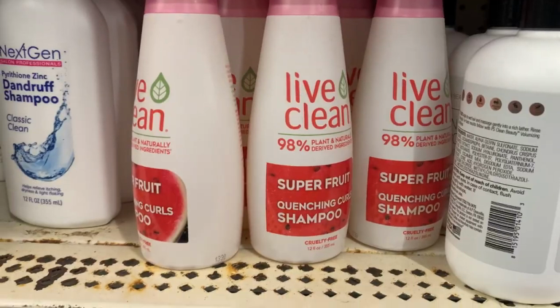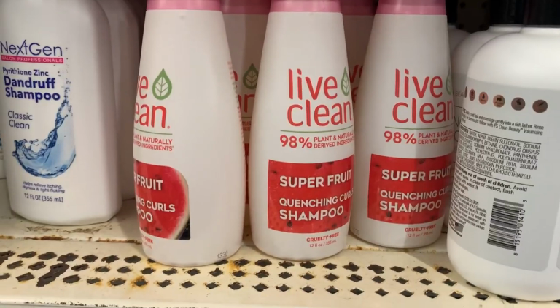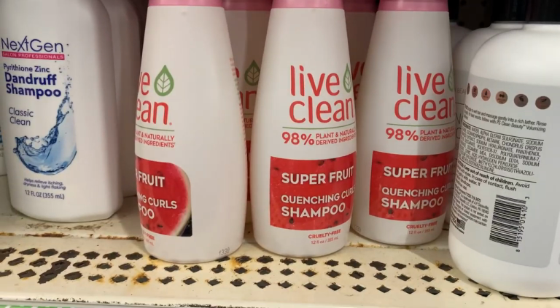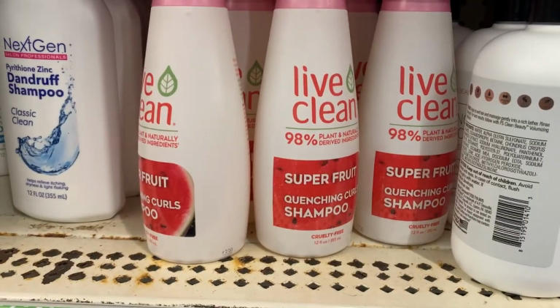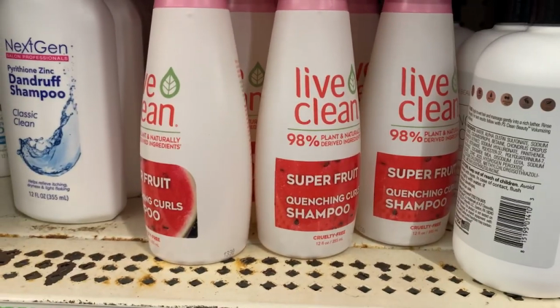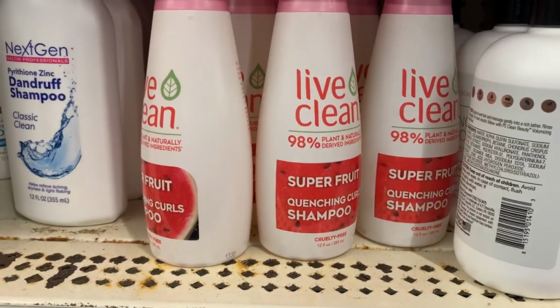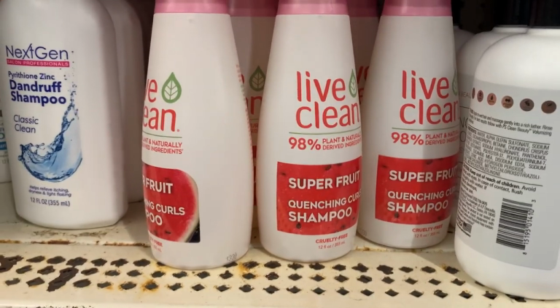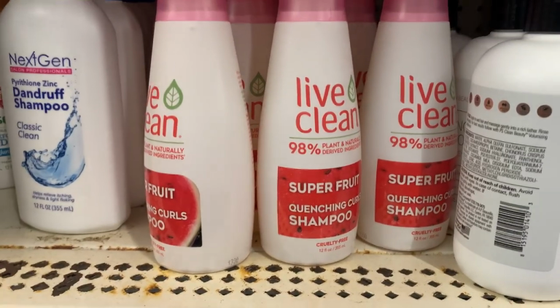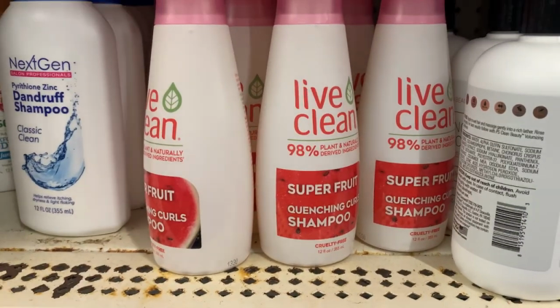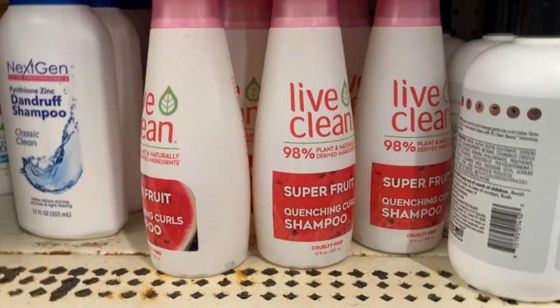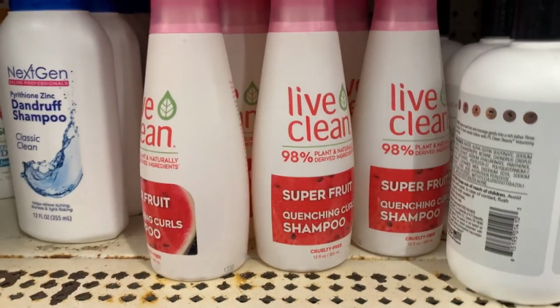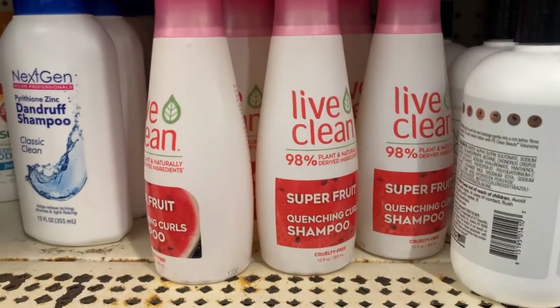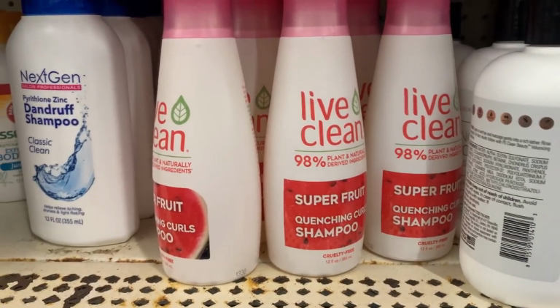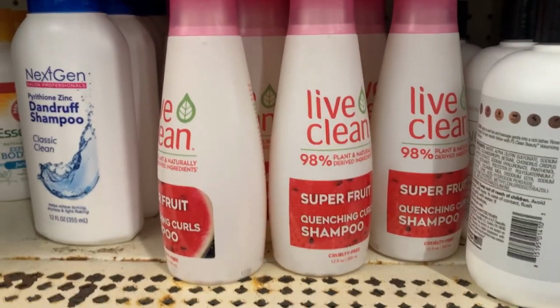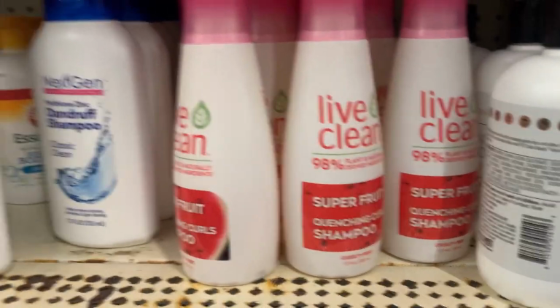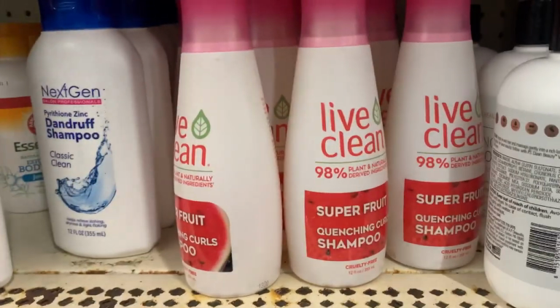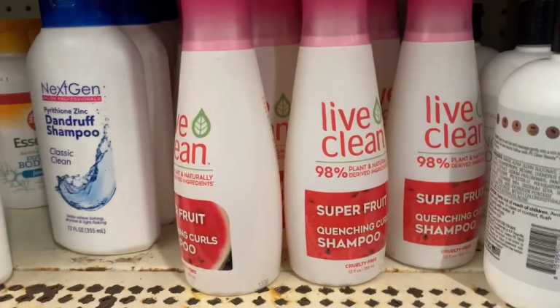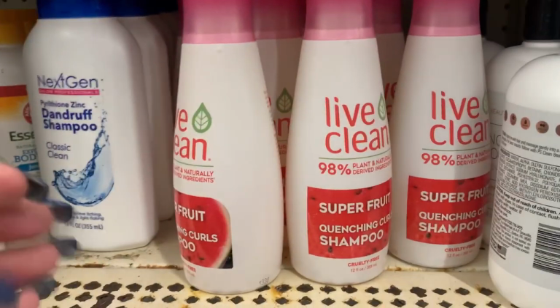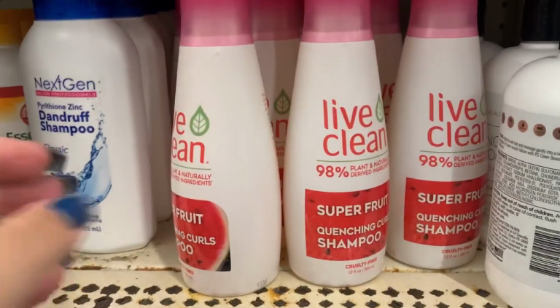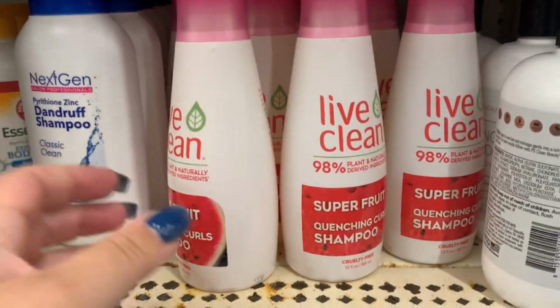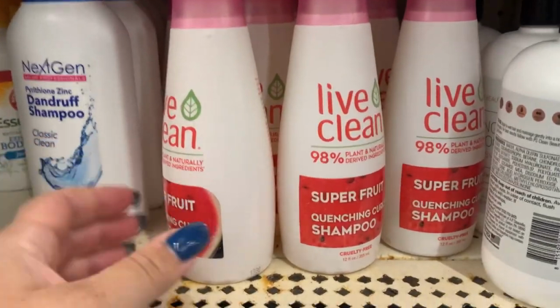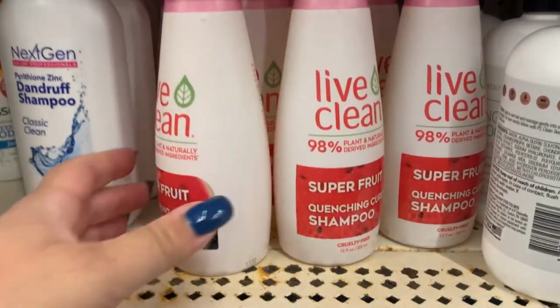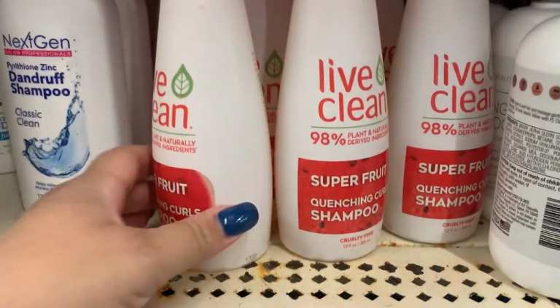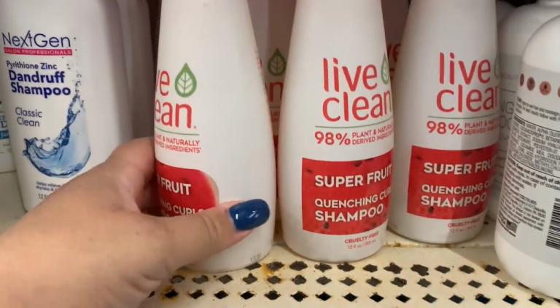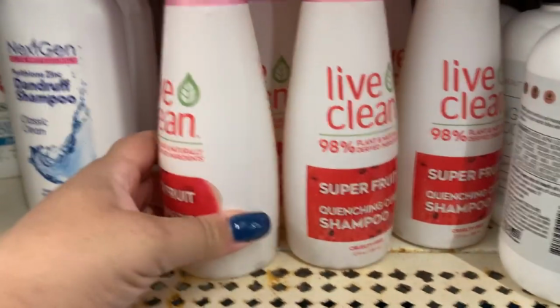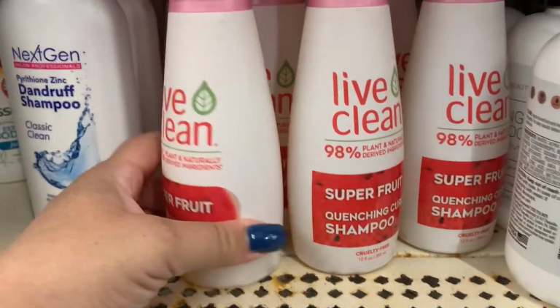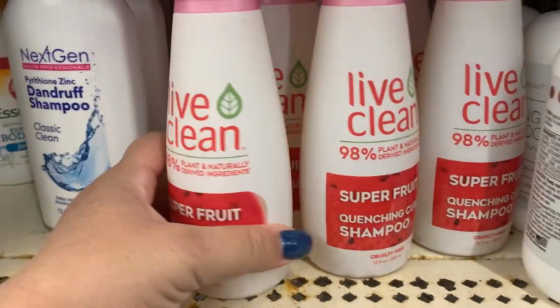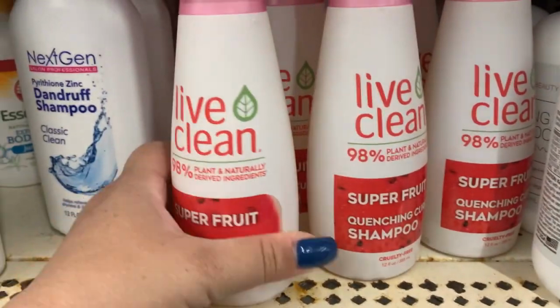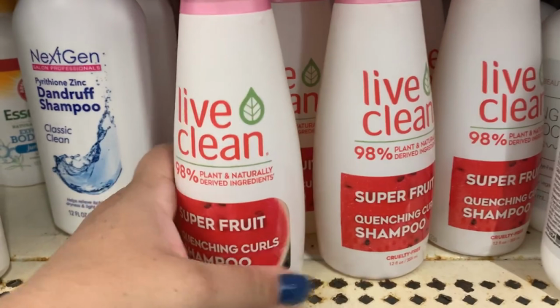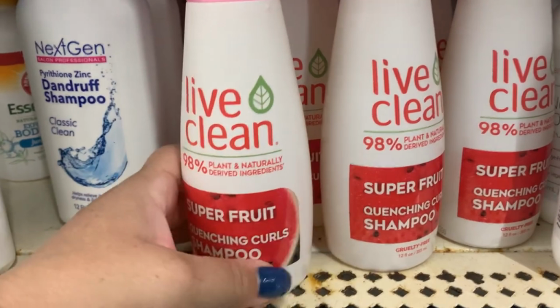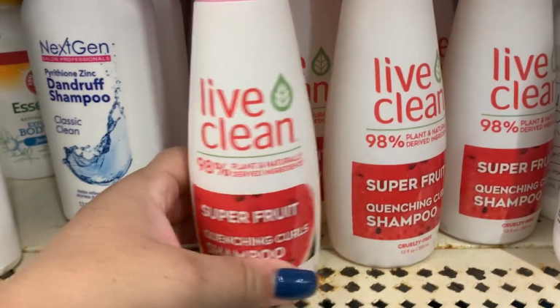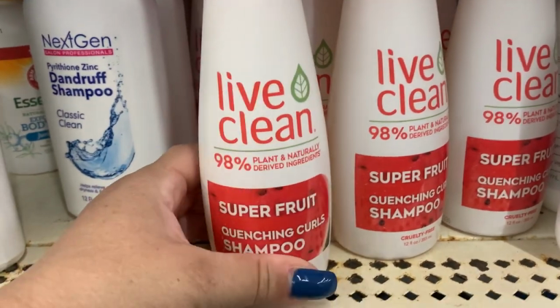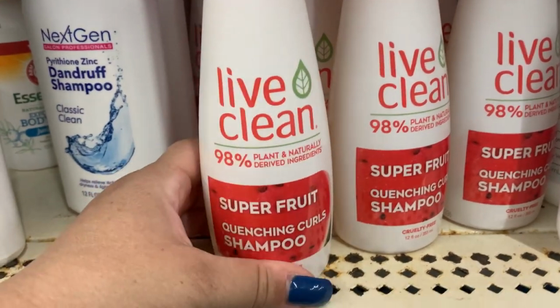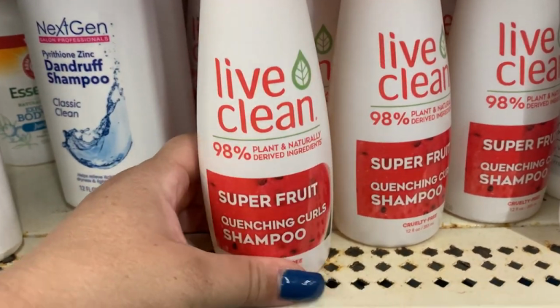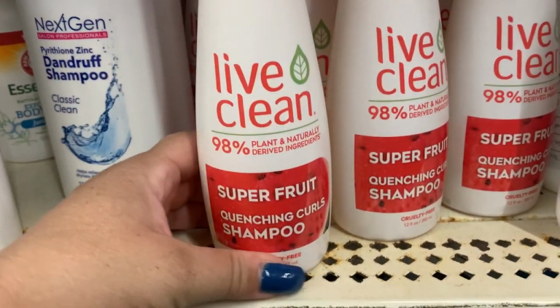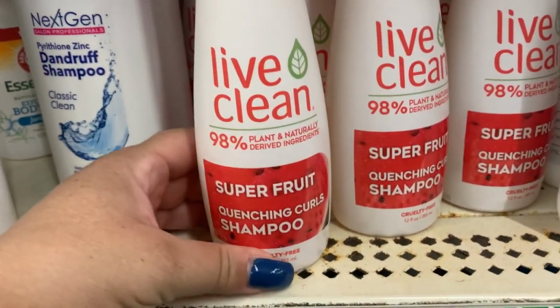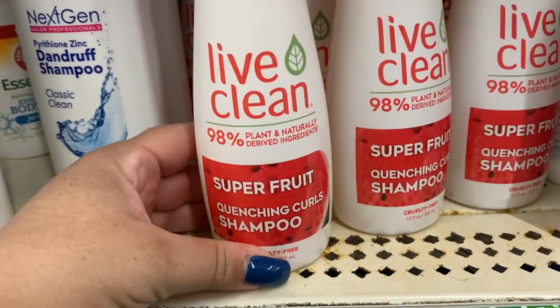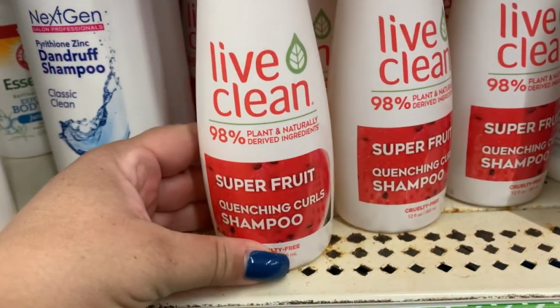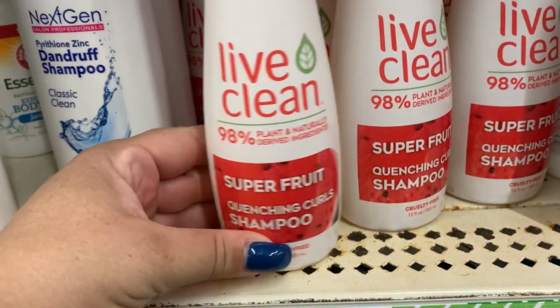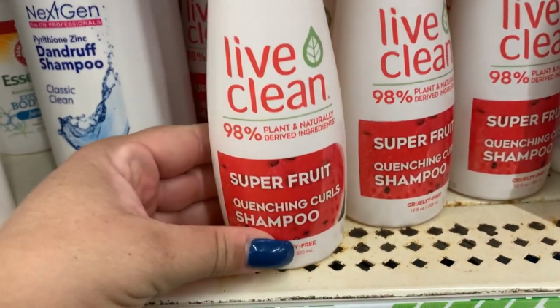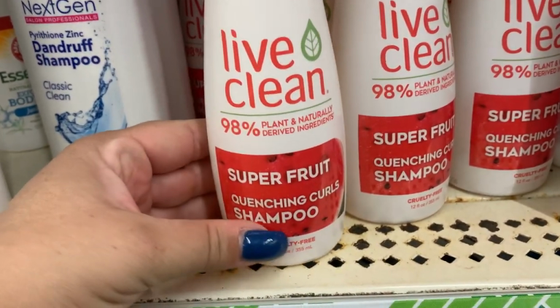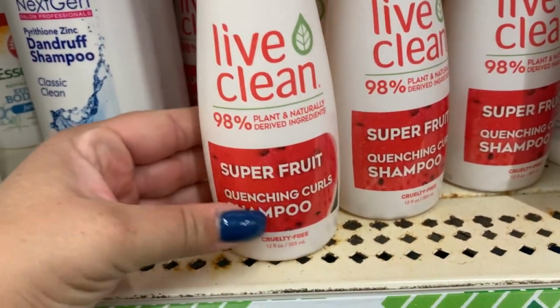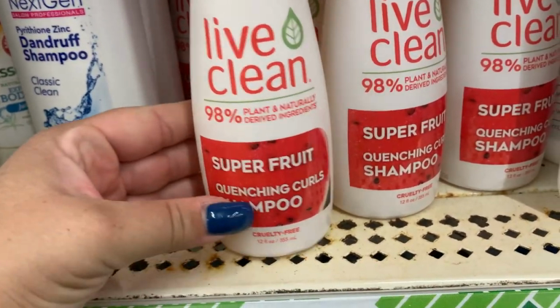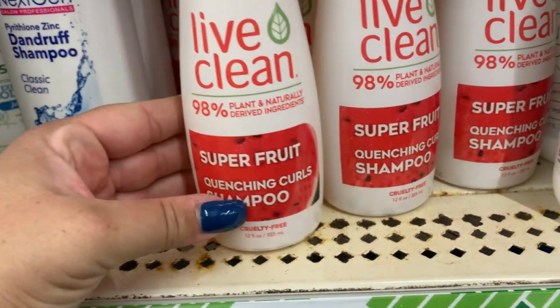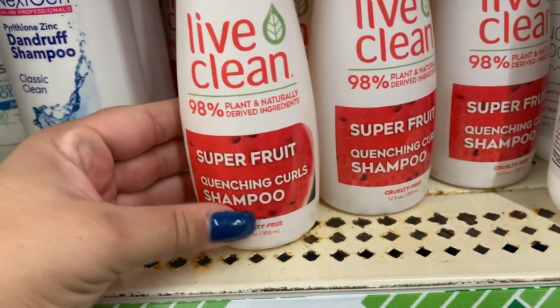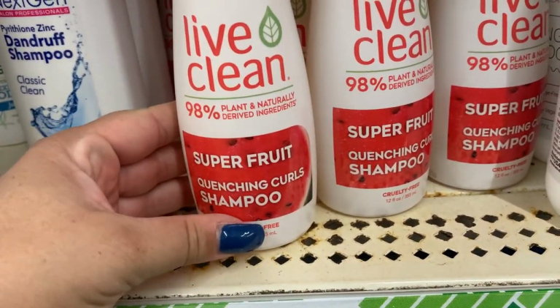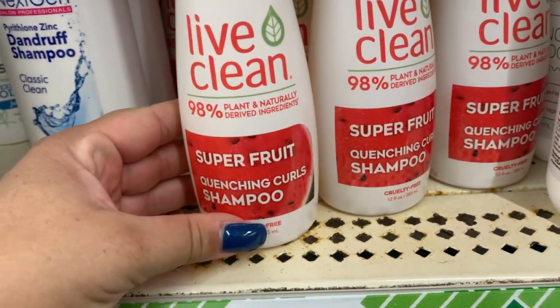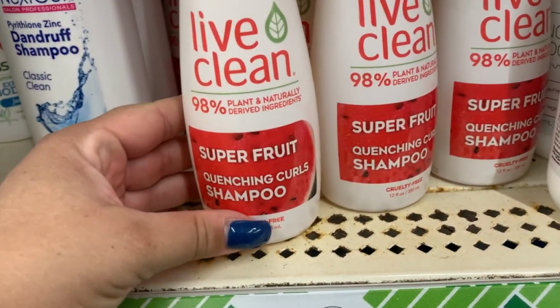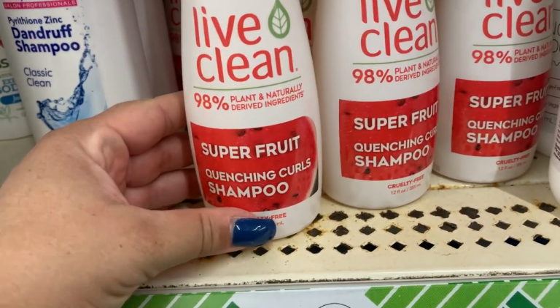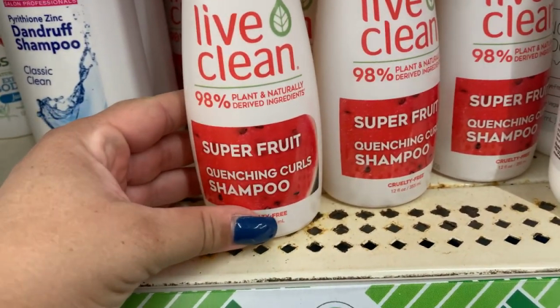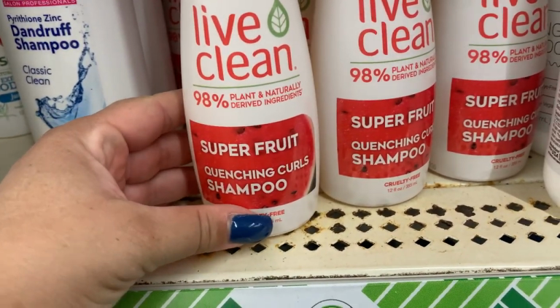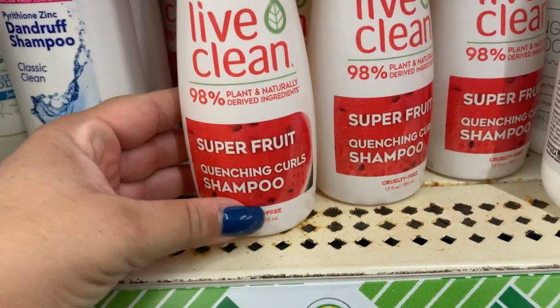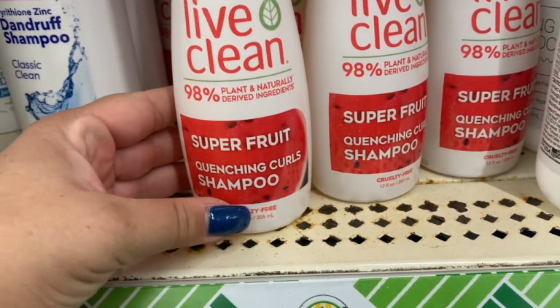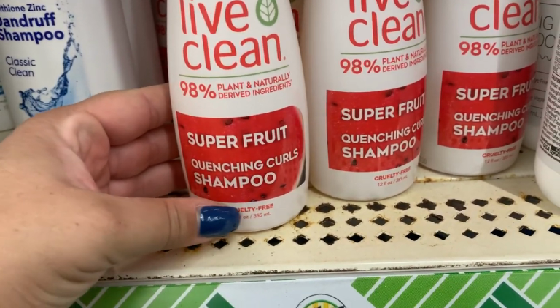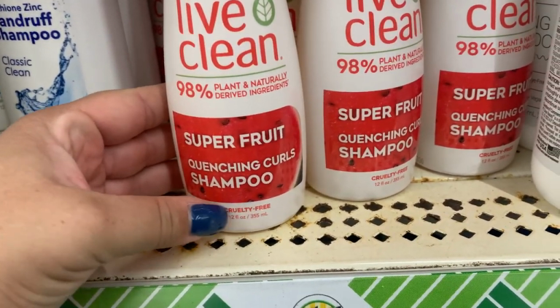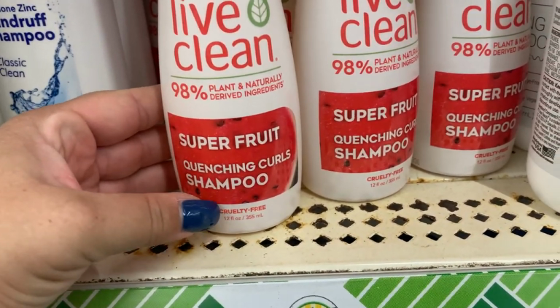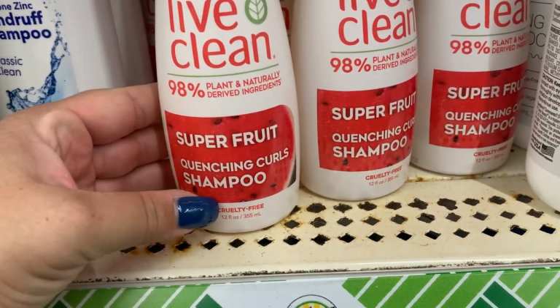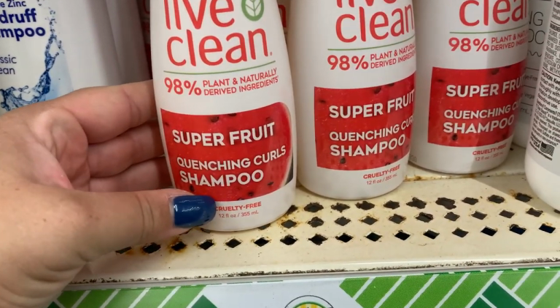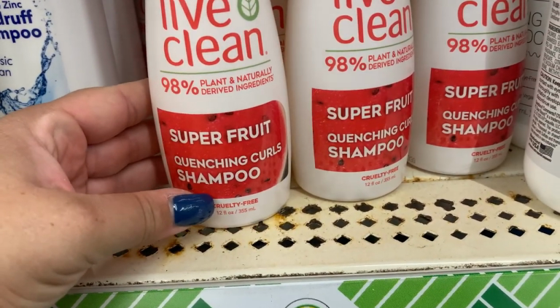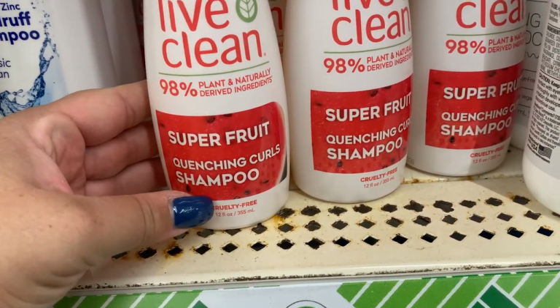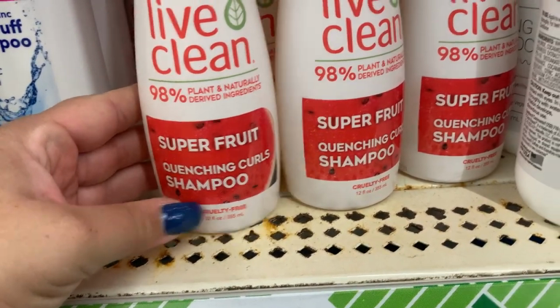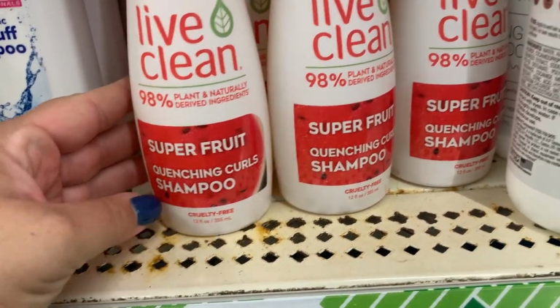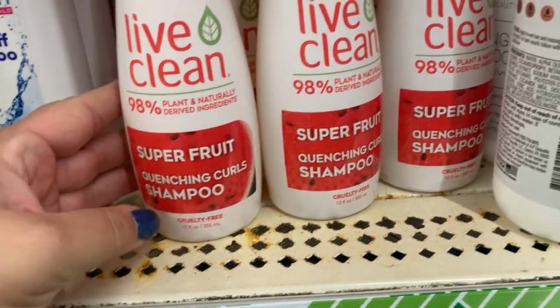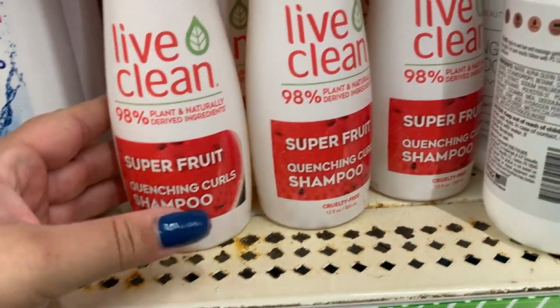These are new. They have these Live Clean super fruit quenching curls shampoo.